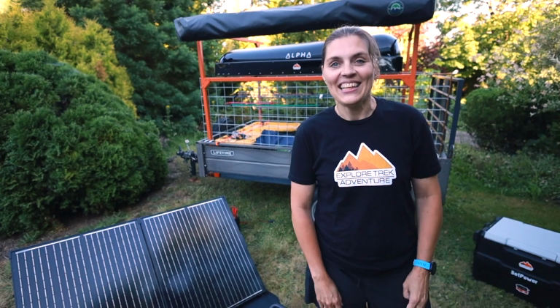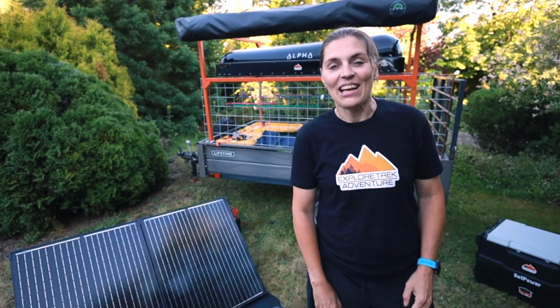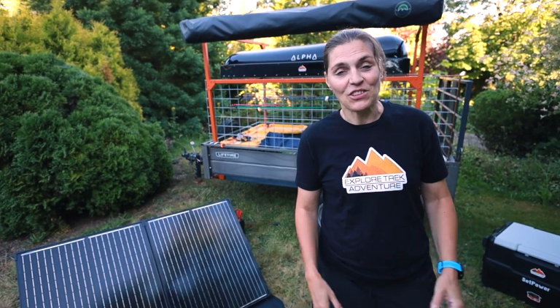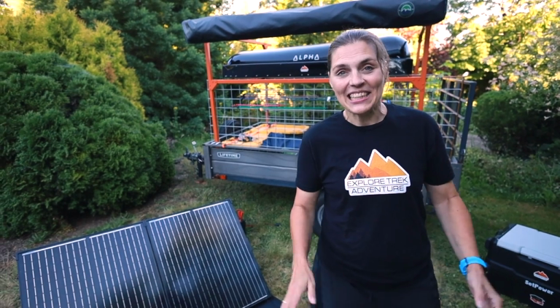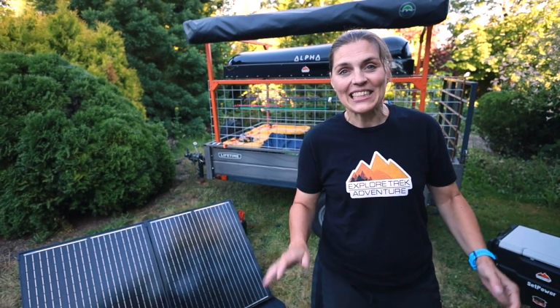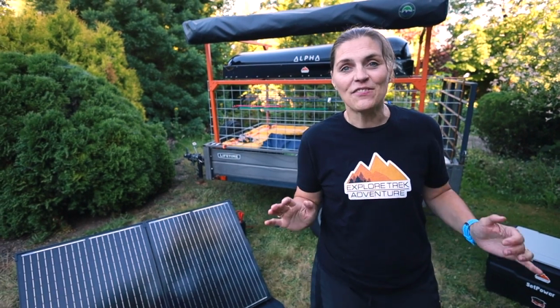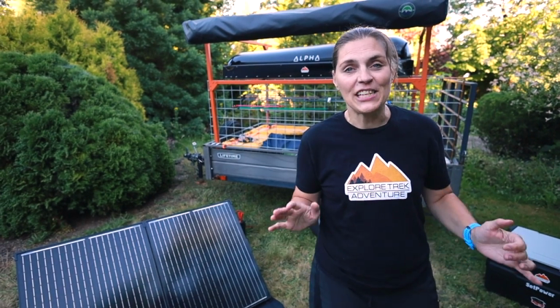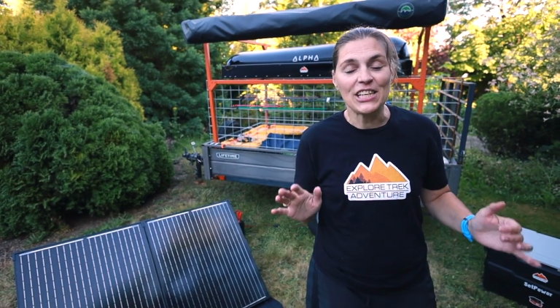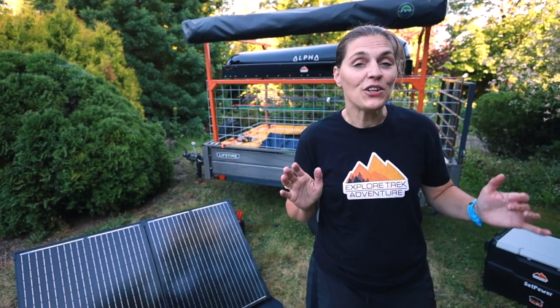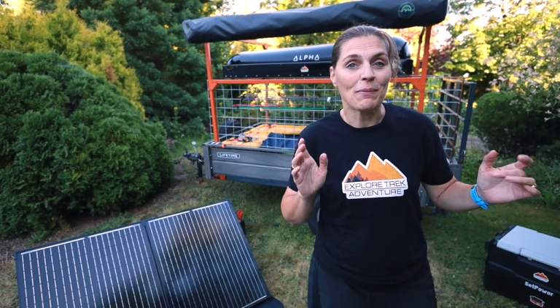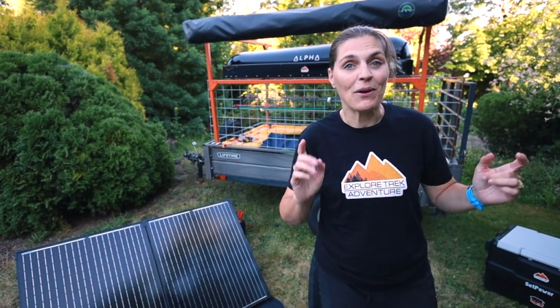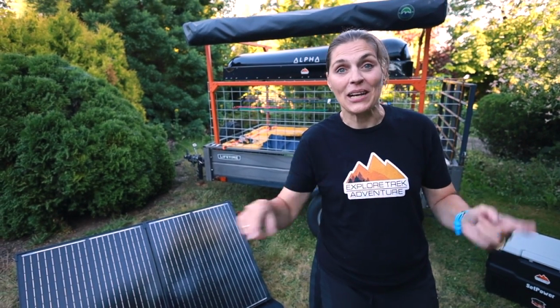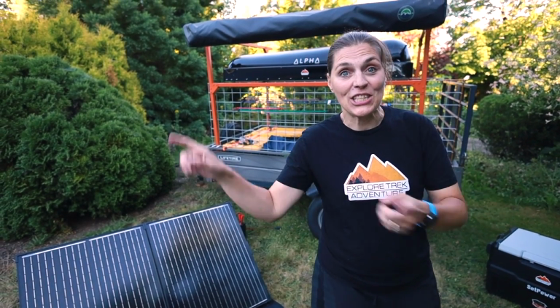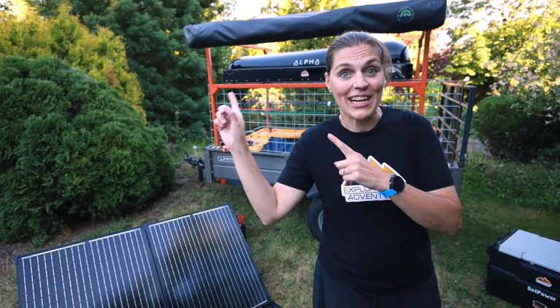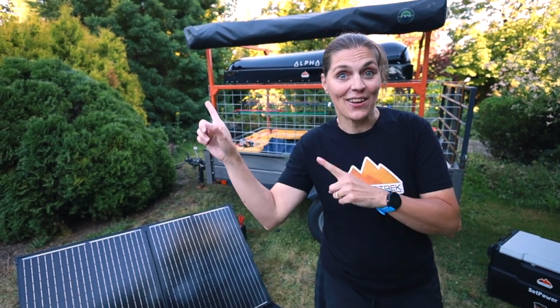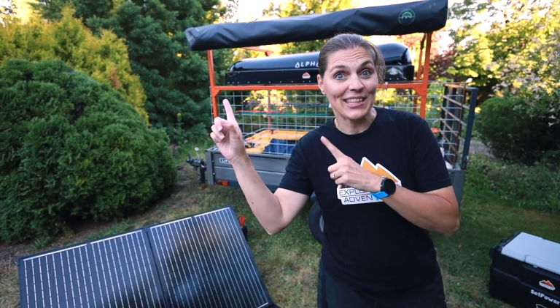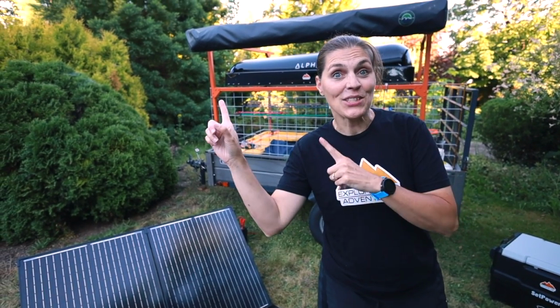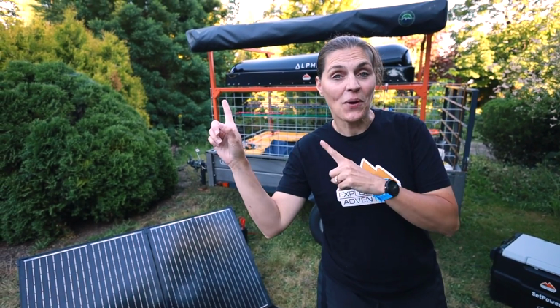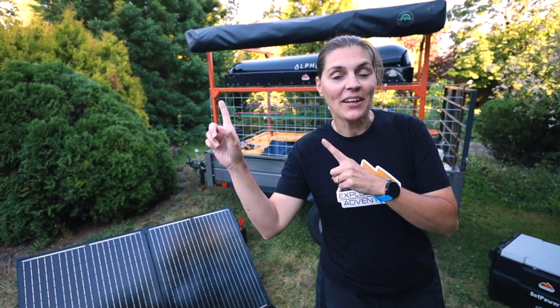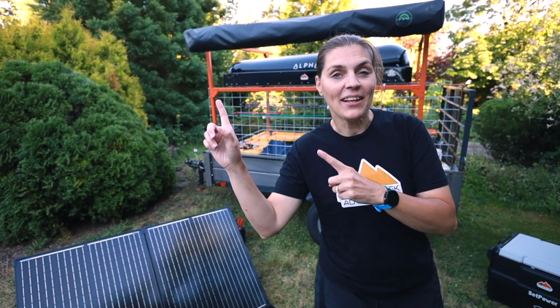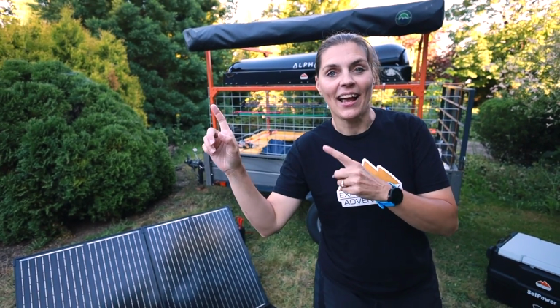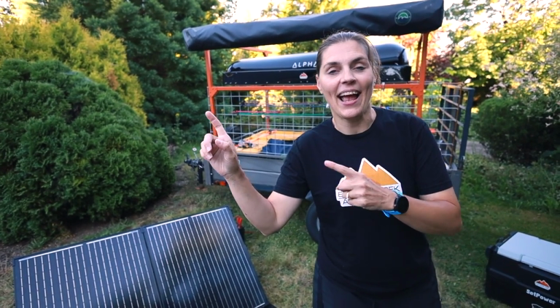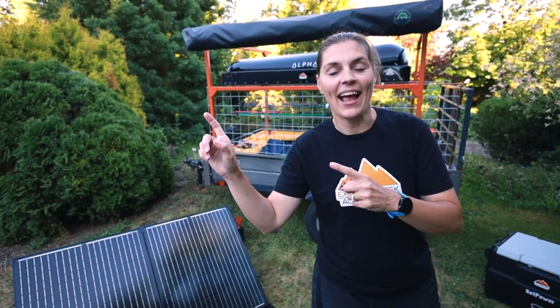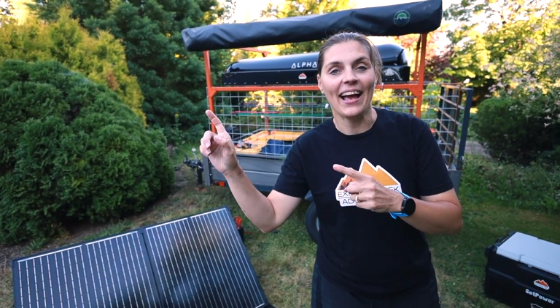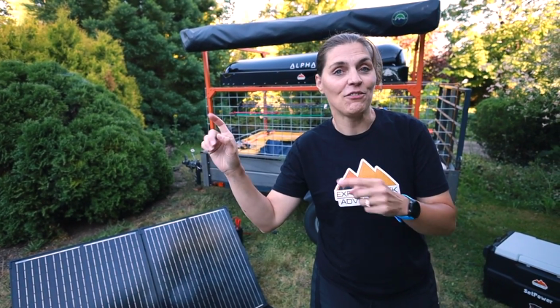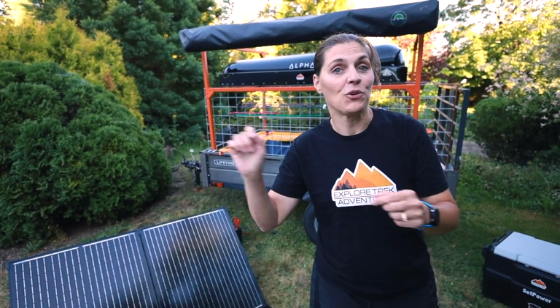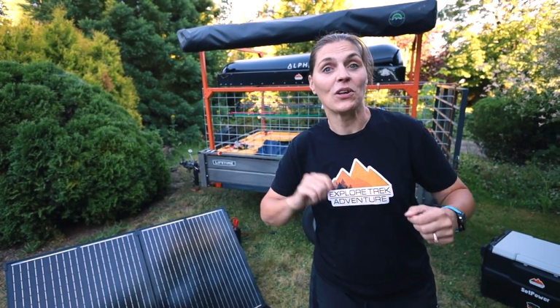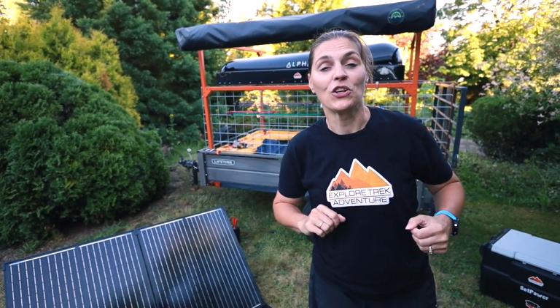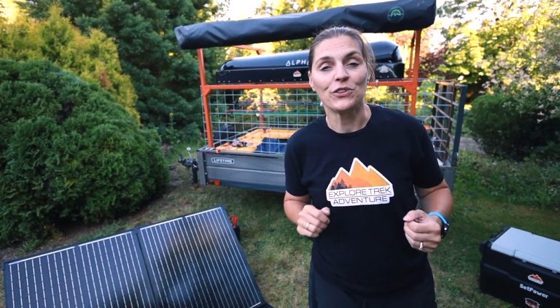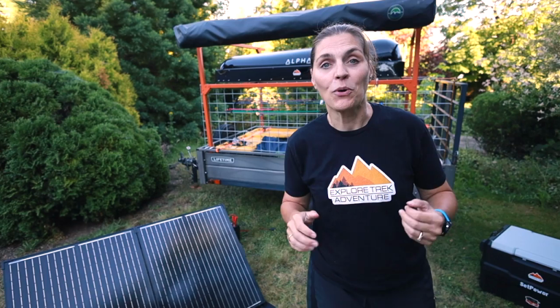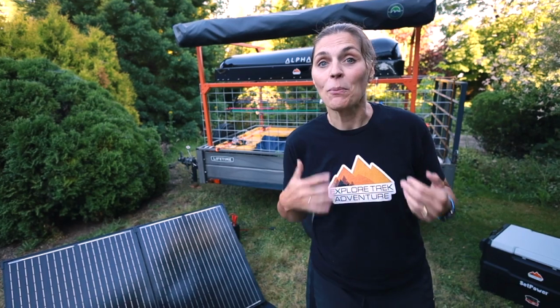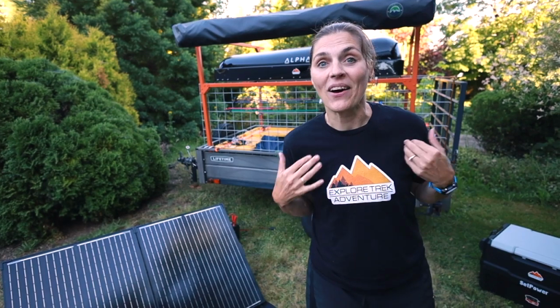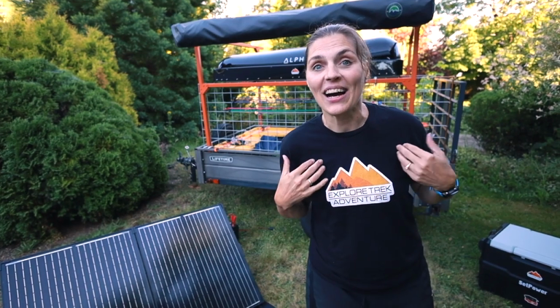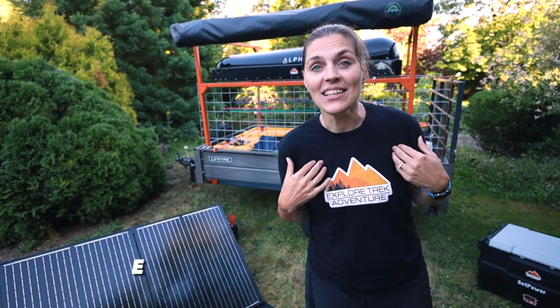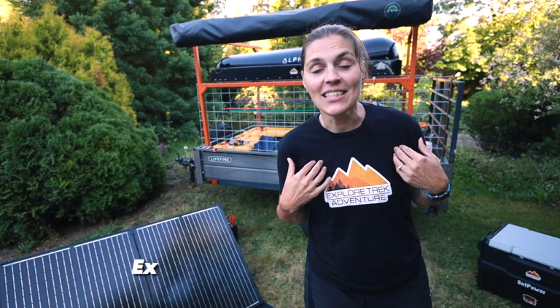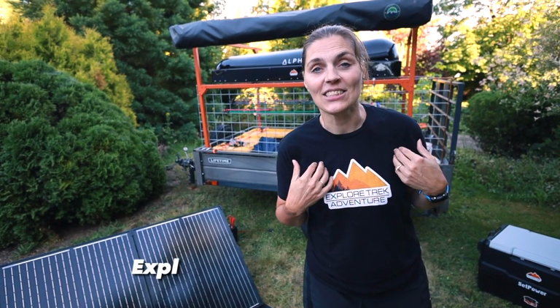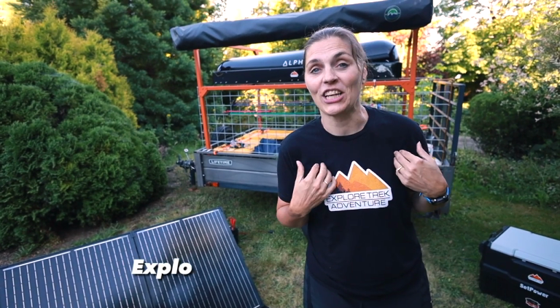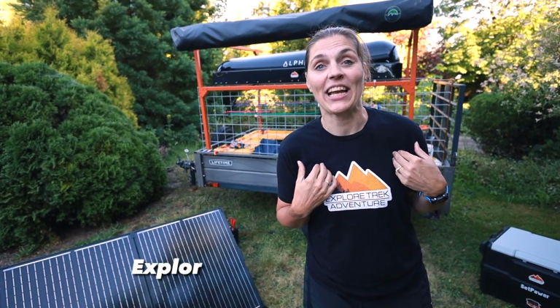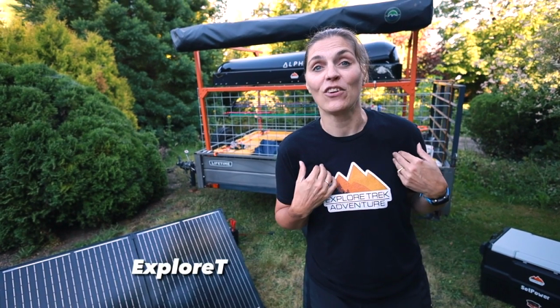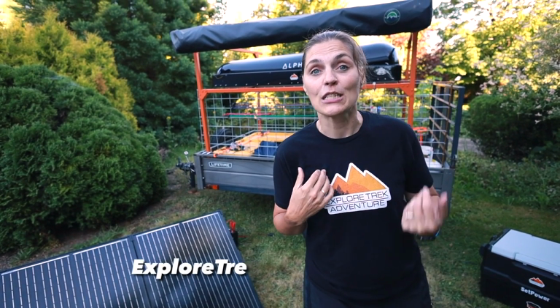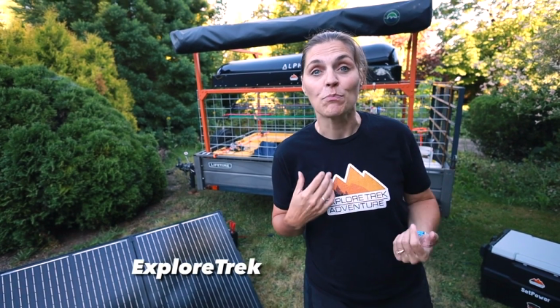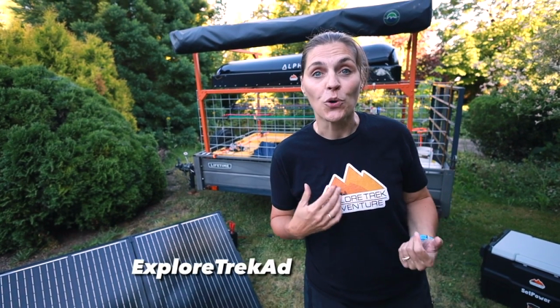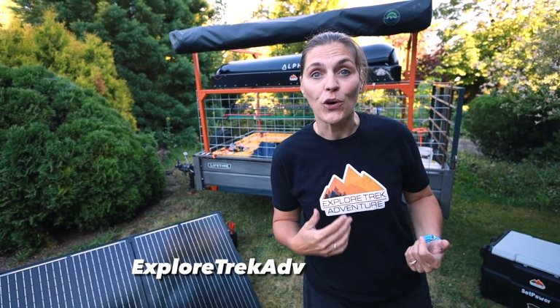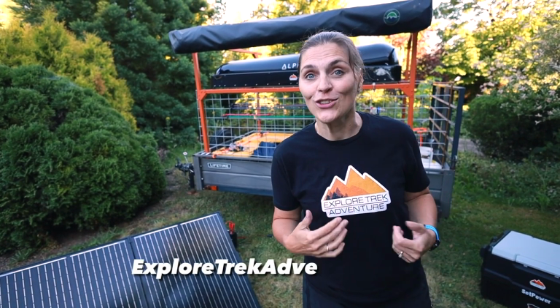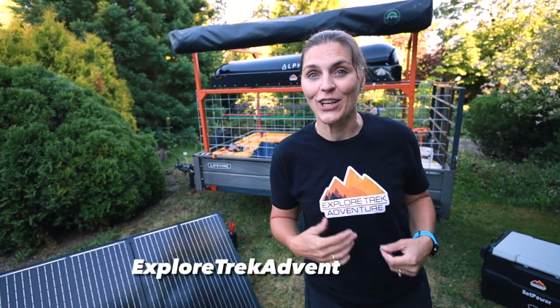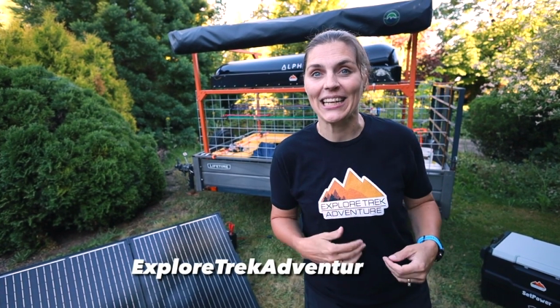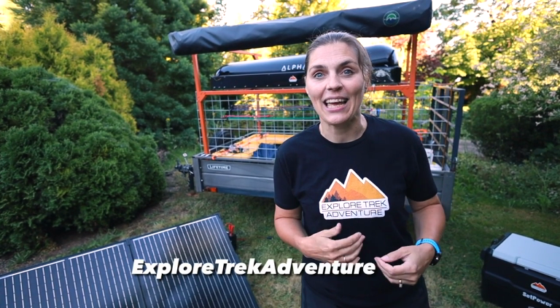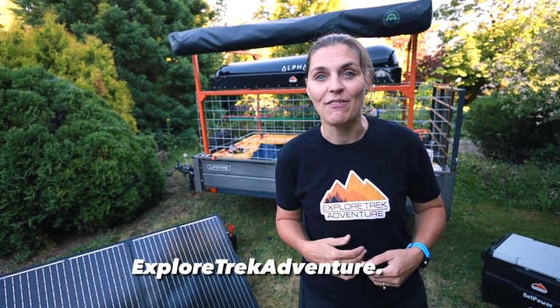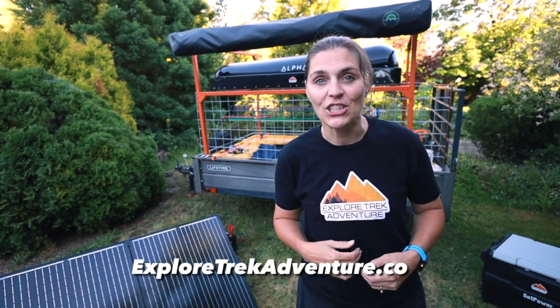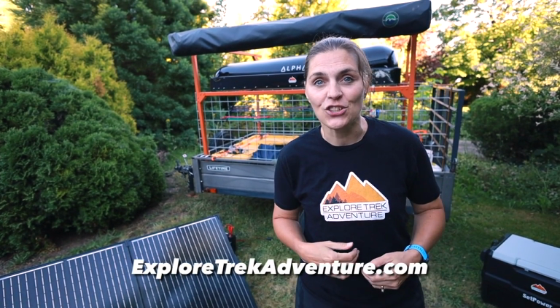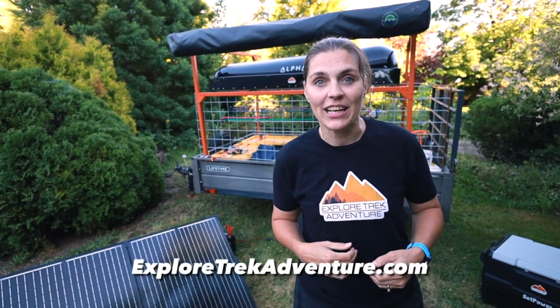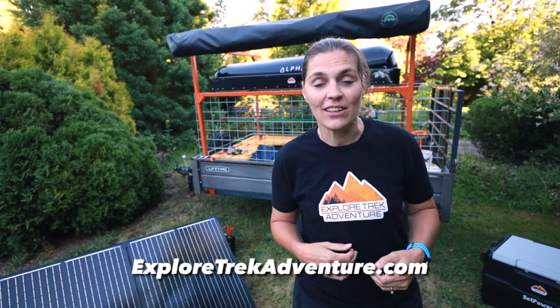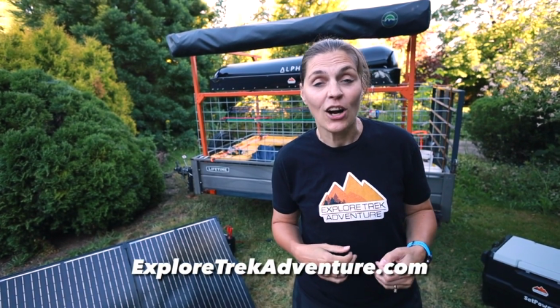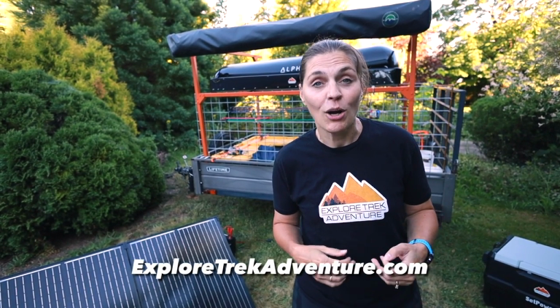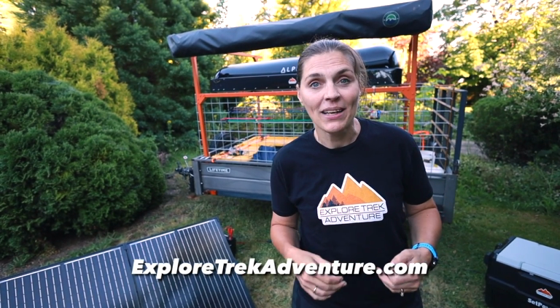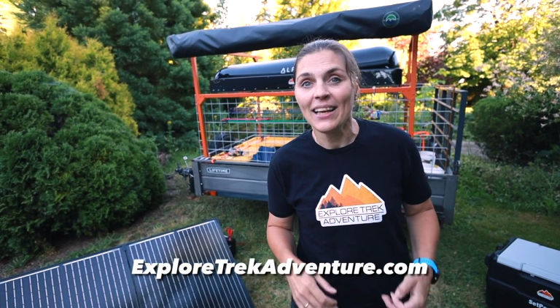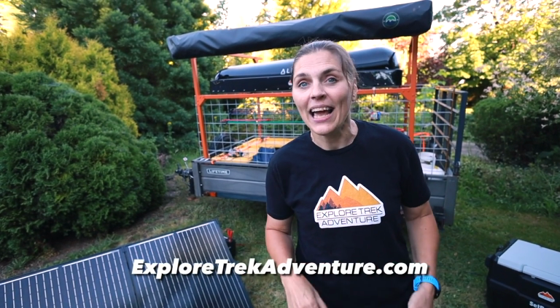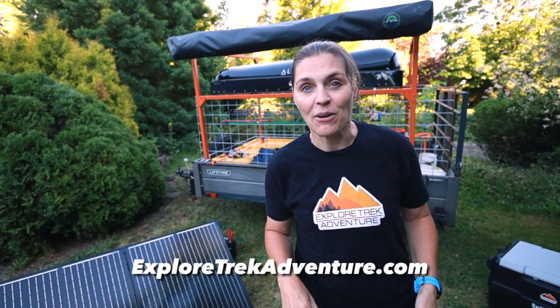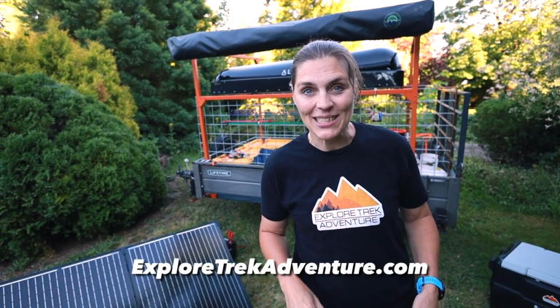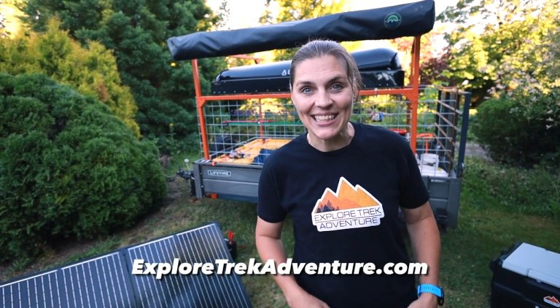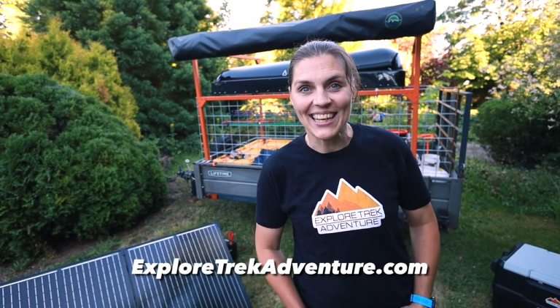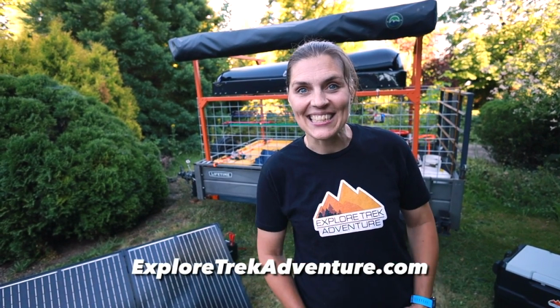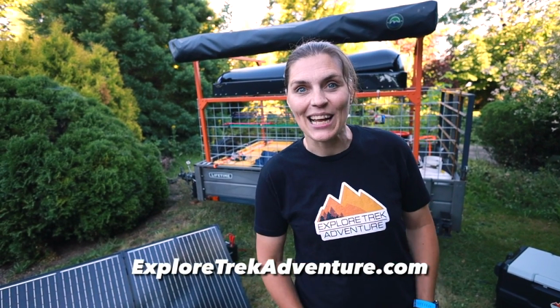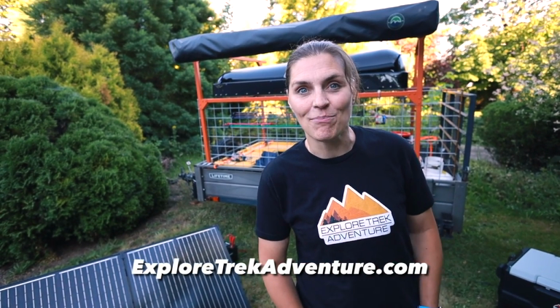If you liked this video, you might want to check out this one. And if you want to learn more about us, check out exploretrekadventure.com — we'll see you next time.